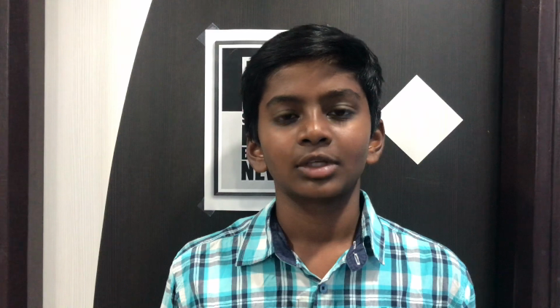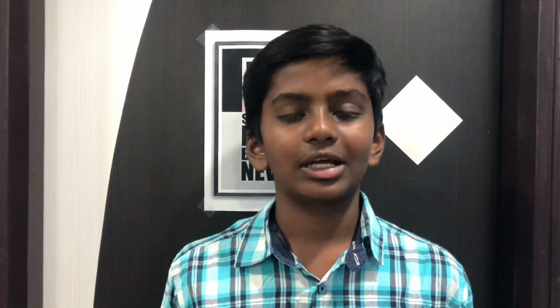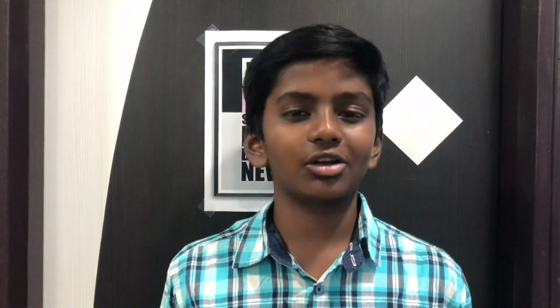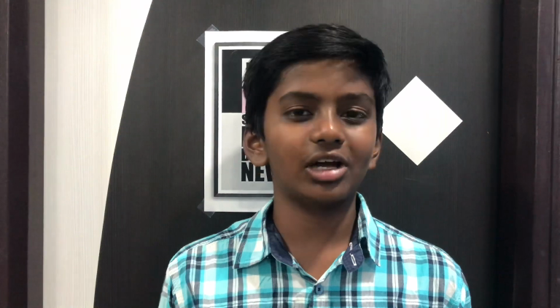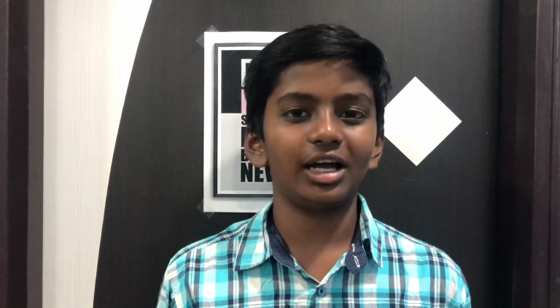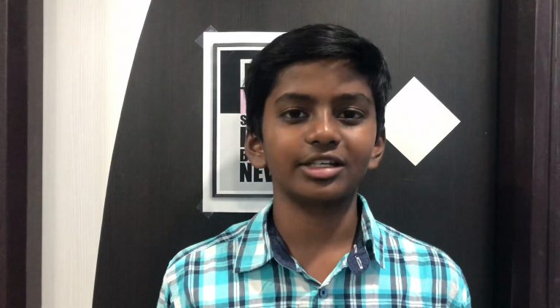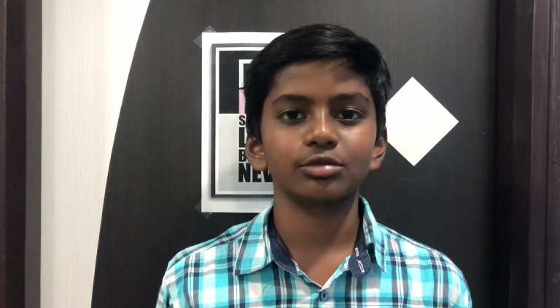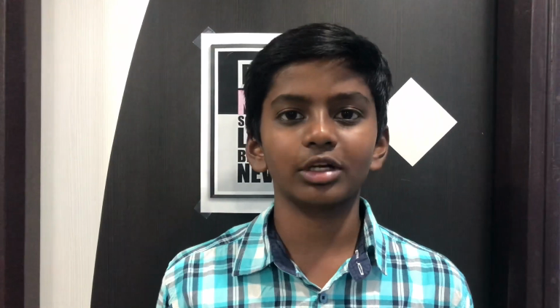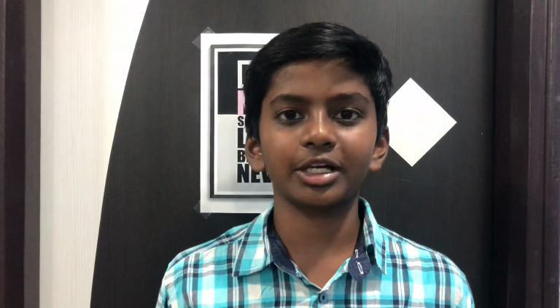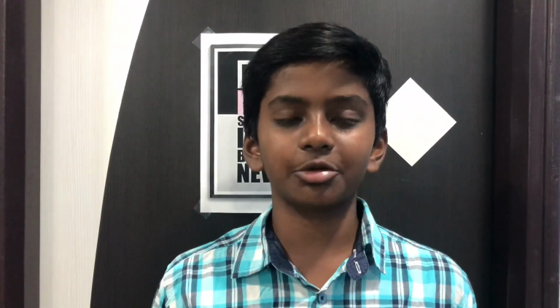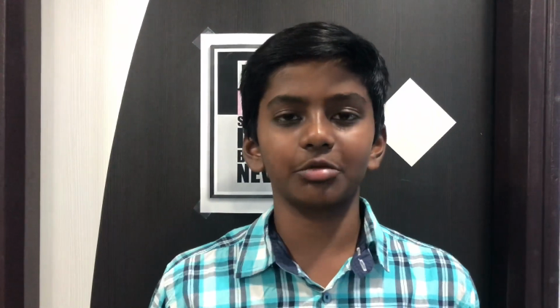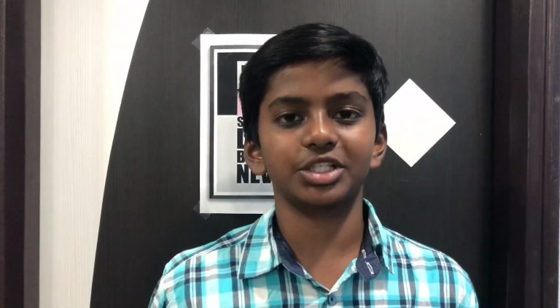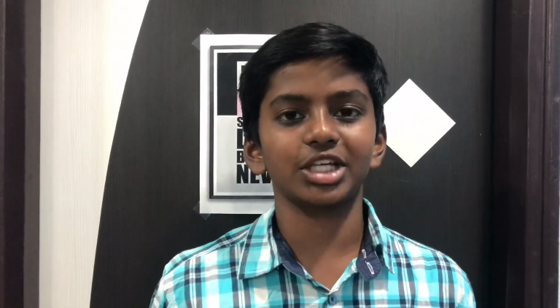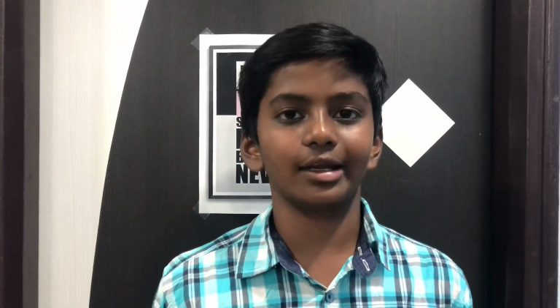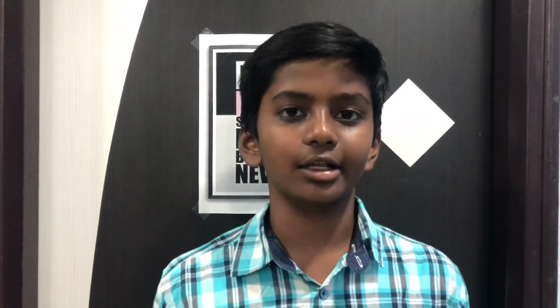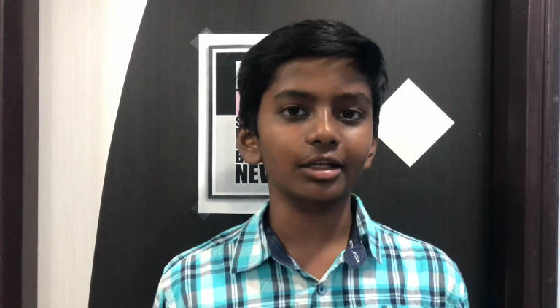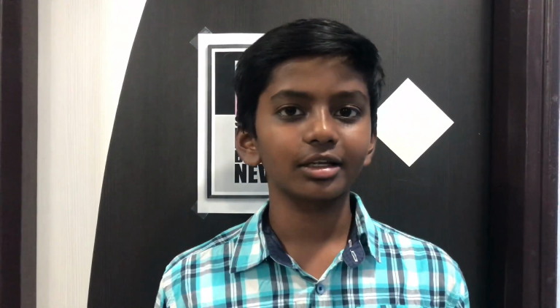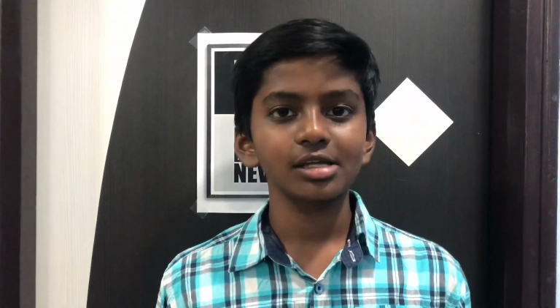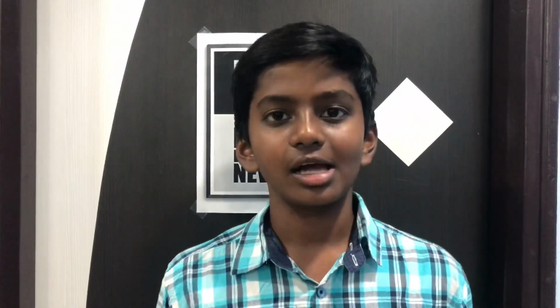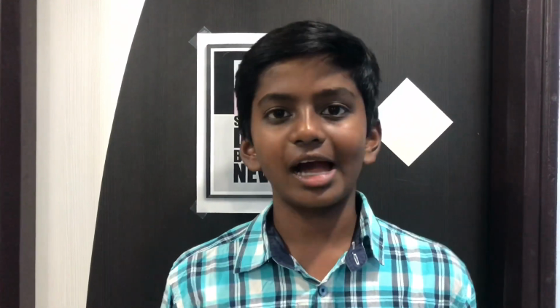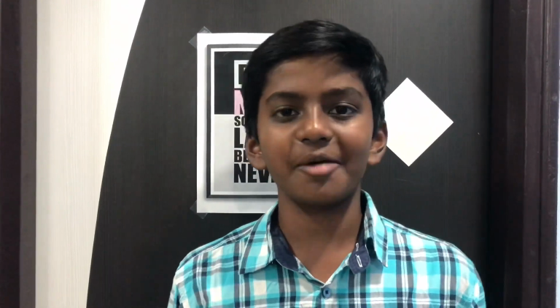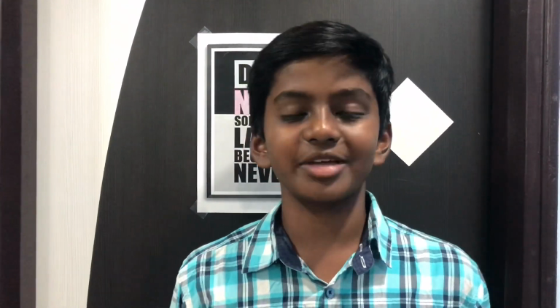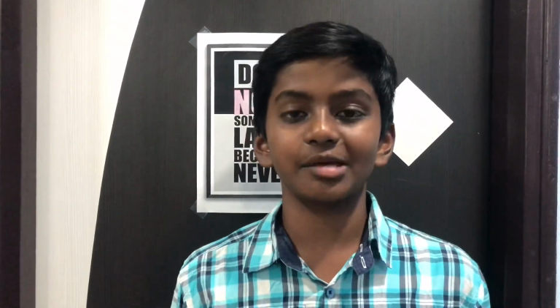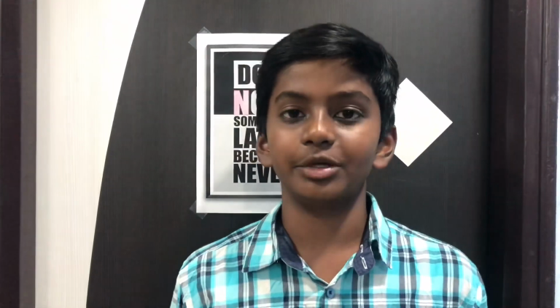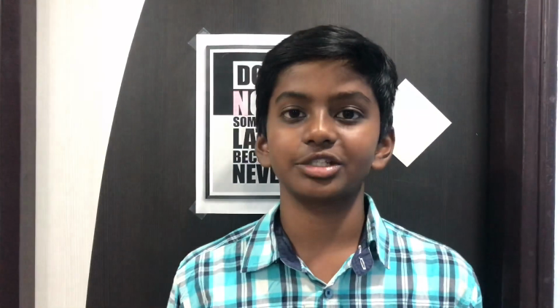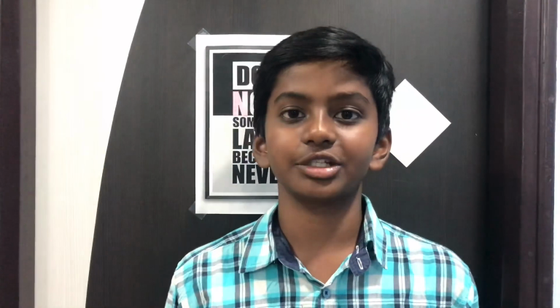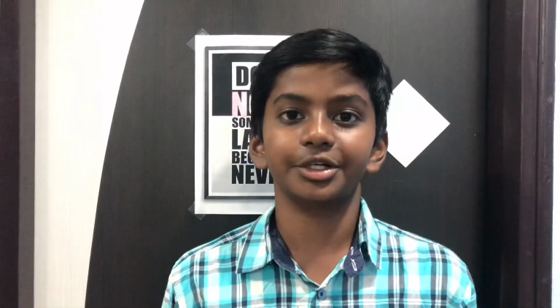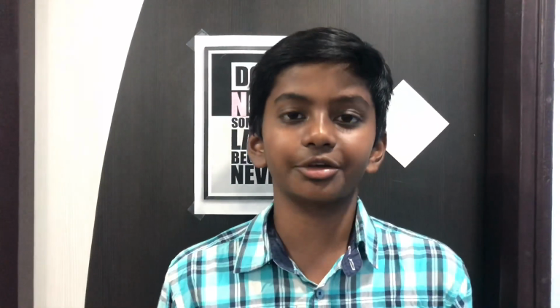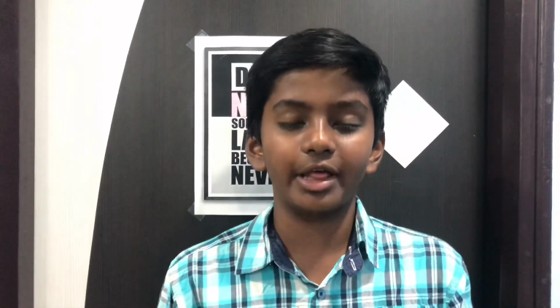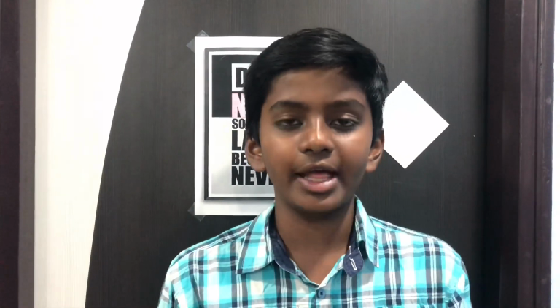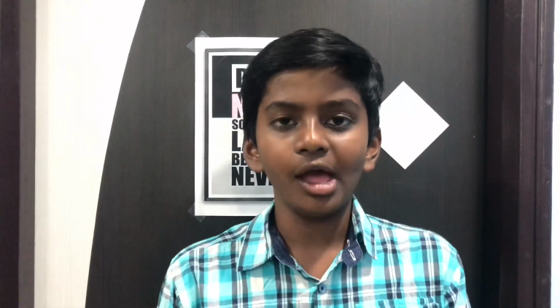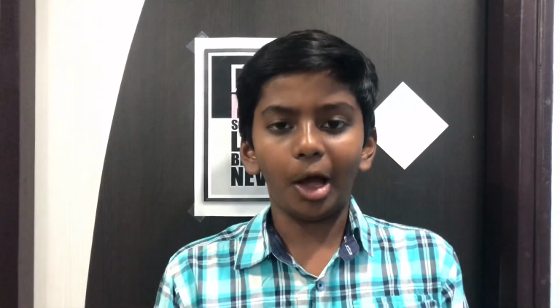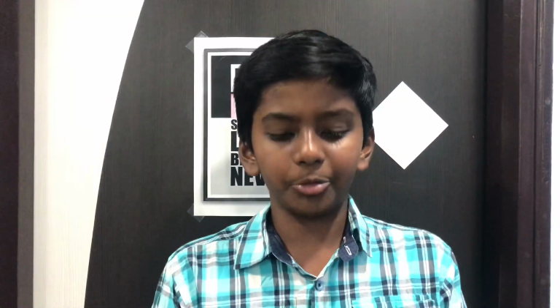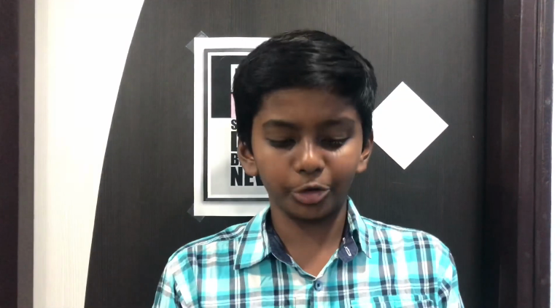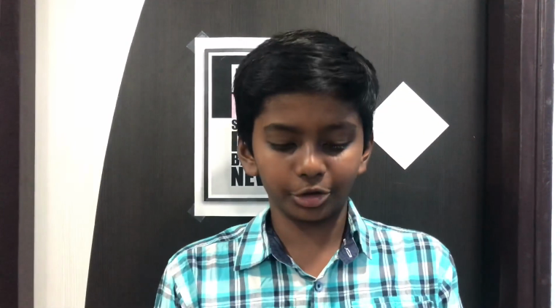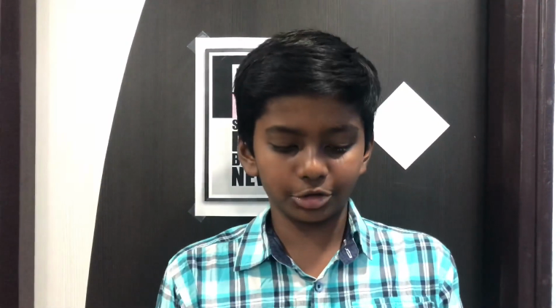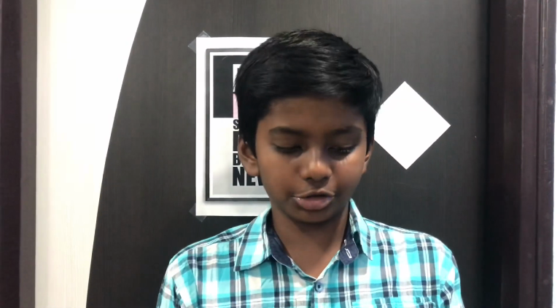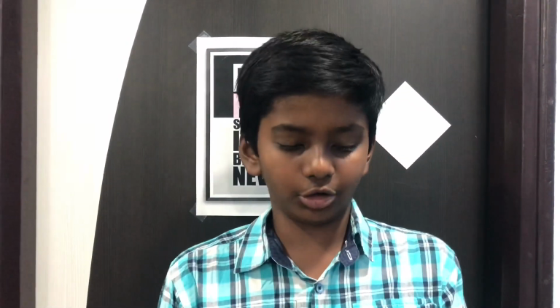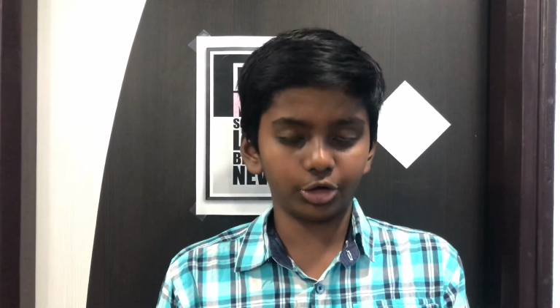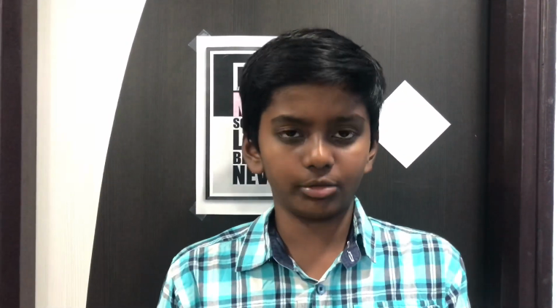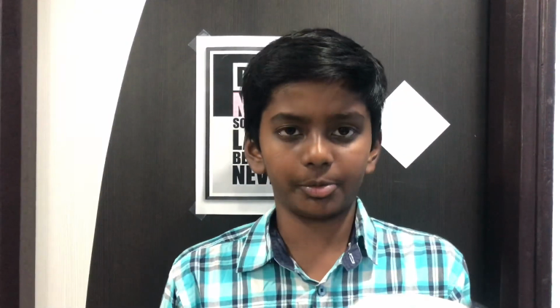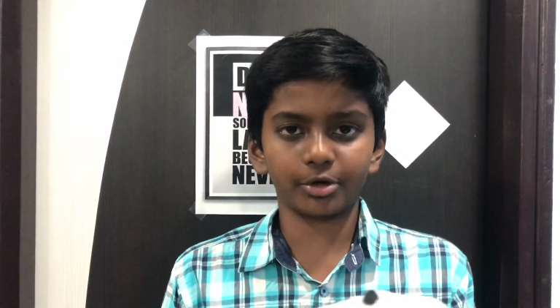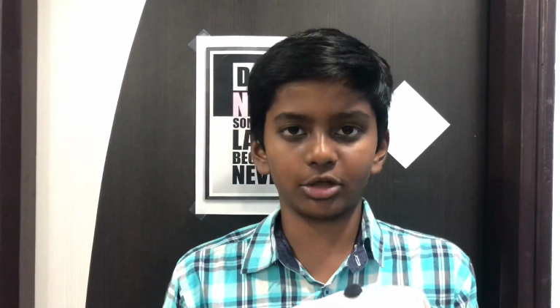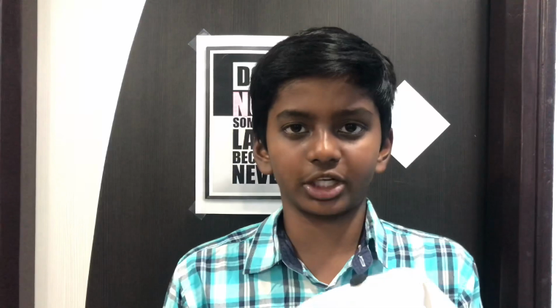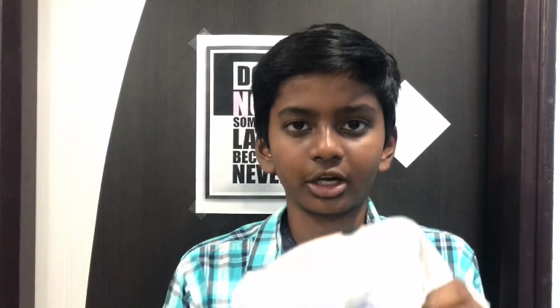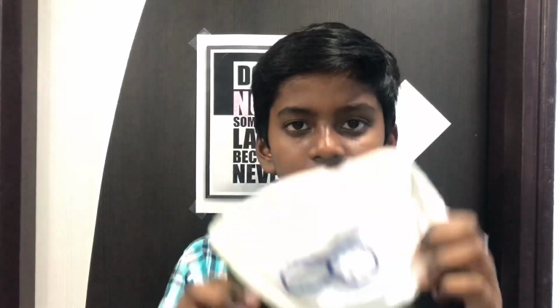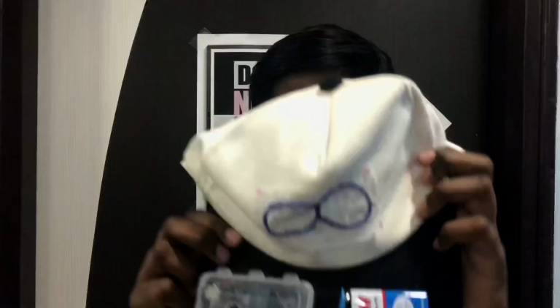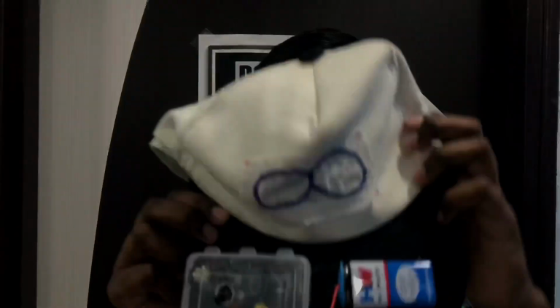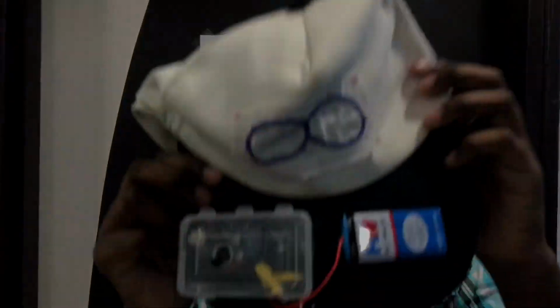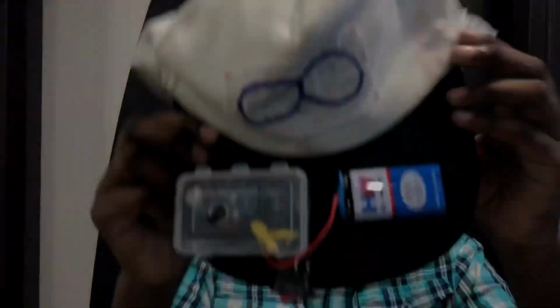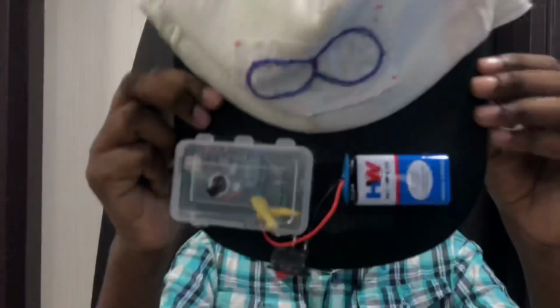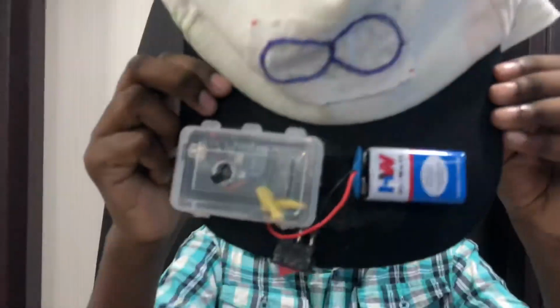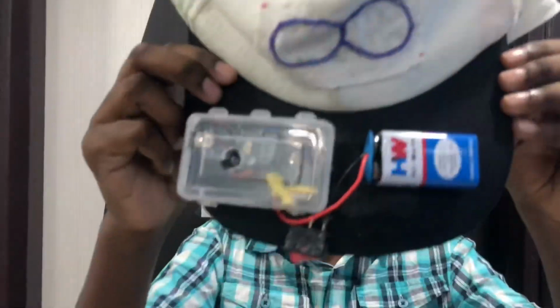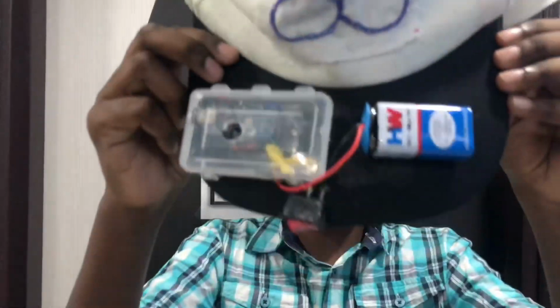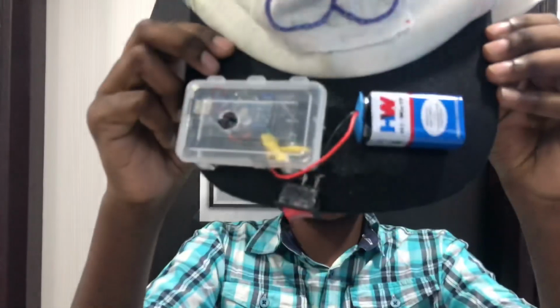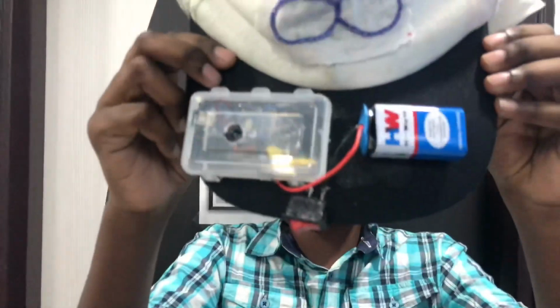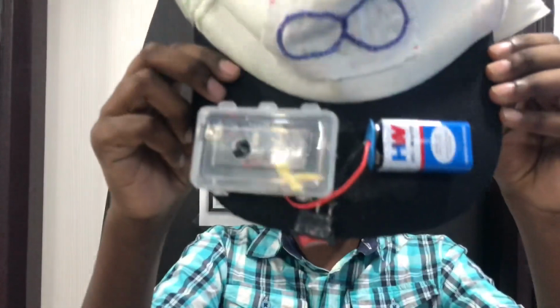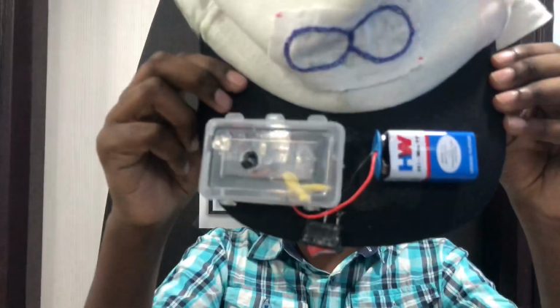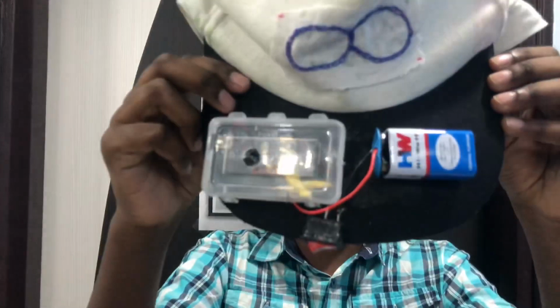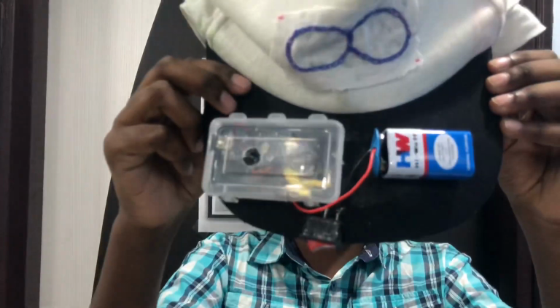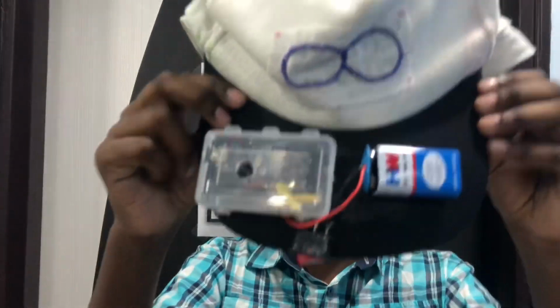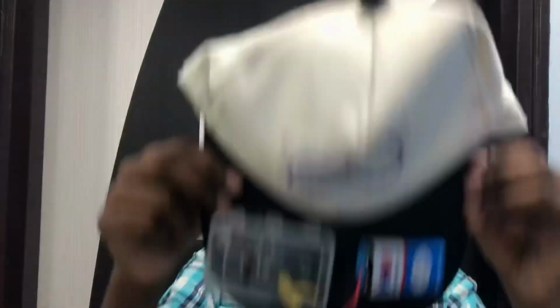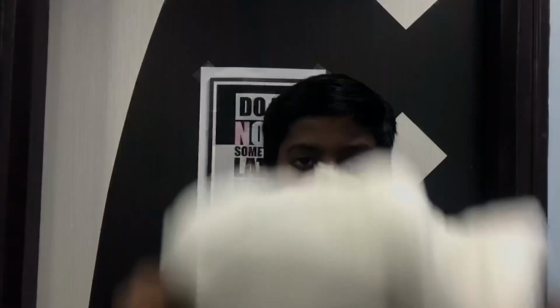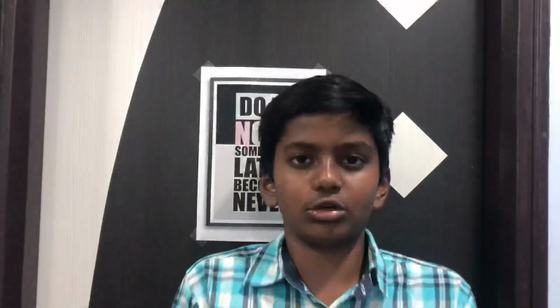Hello guys, welcome to my channel. I'm Hamish and today I'm going to show you my project, which is a cap that detects sunstroke.